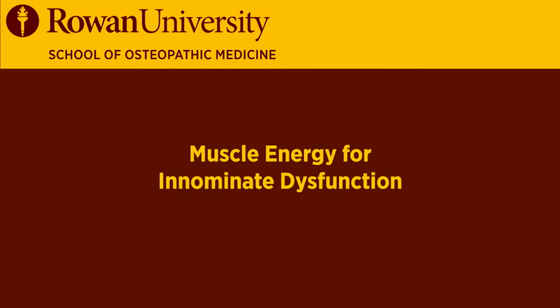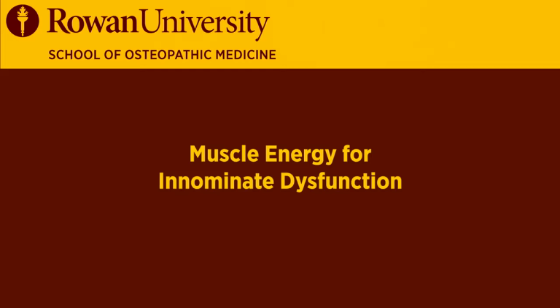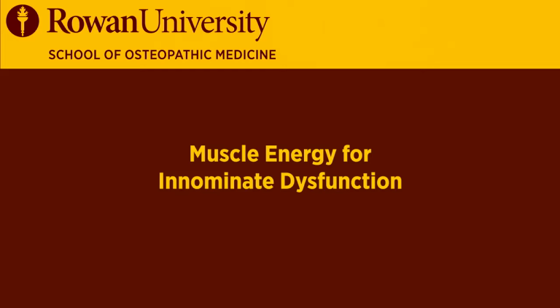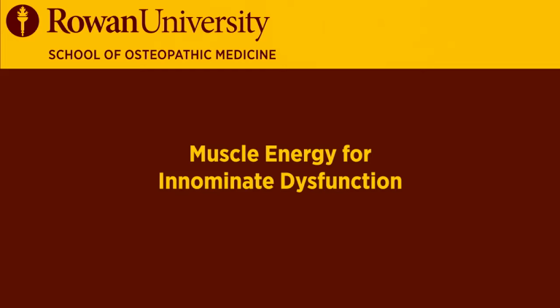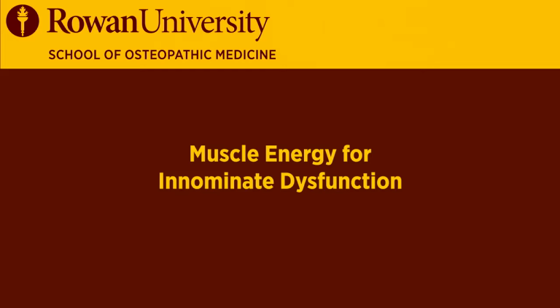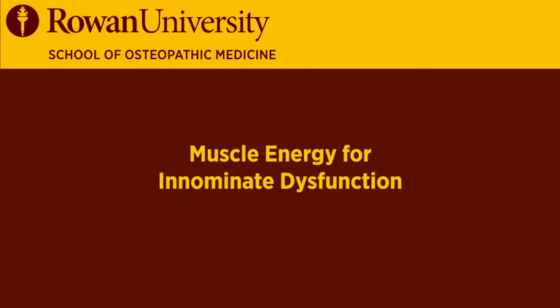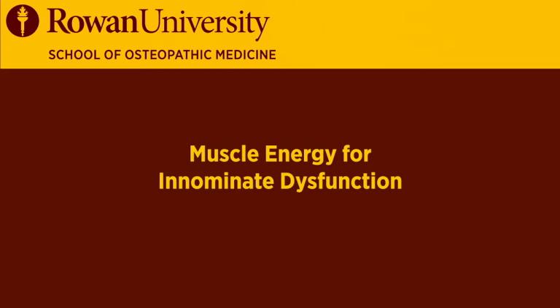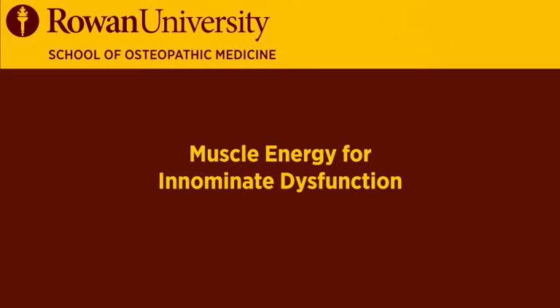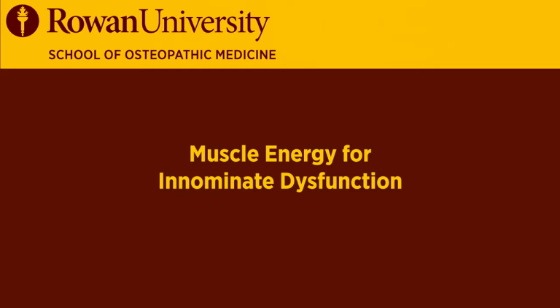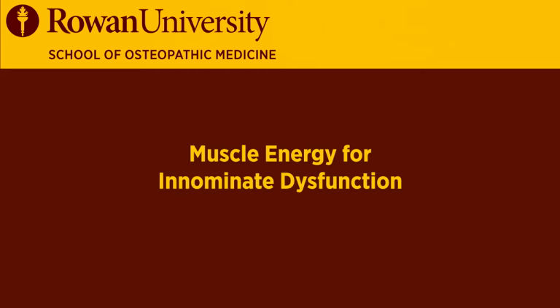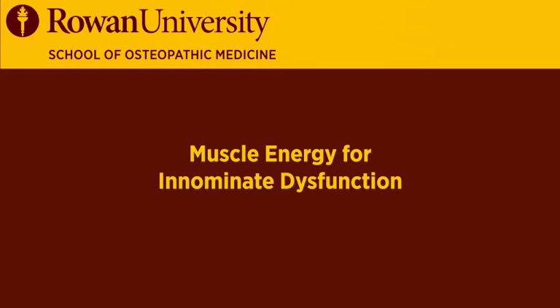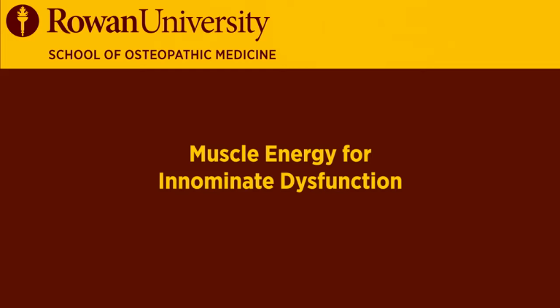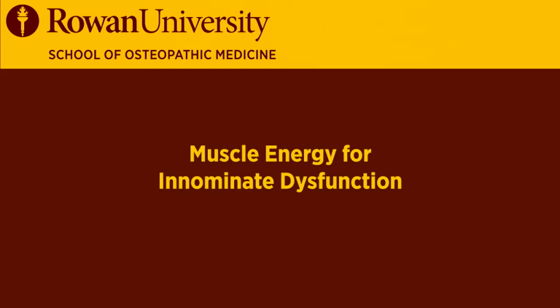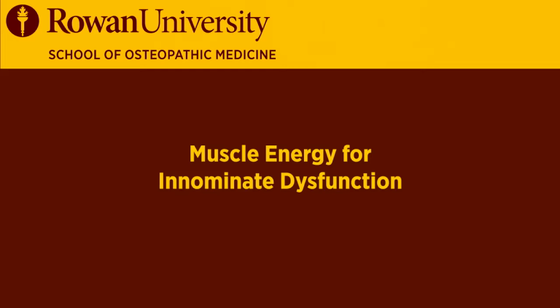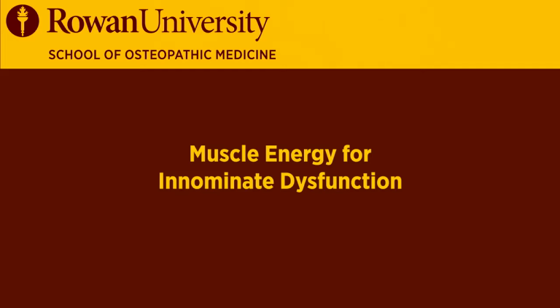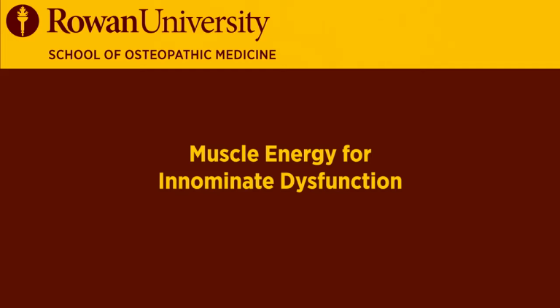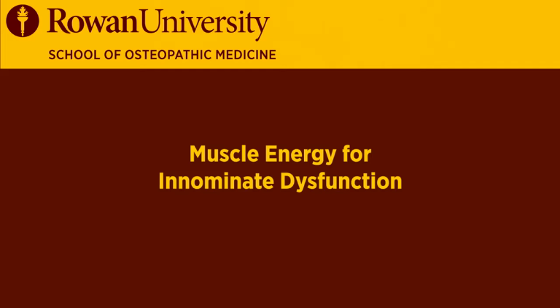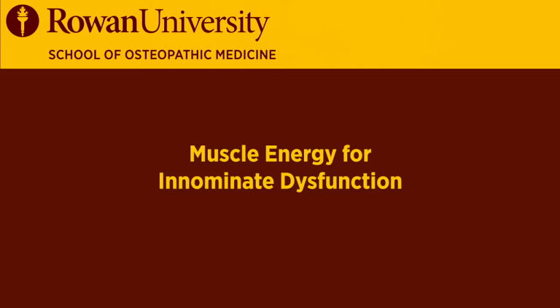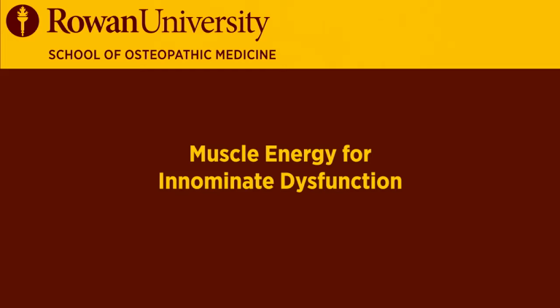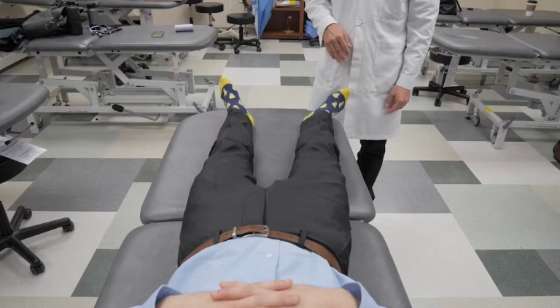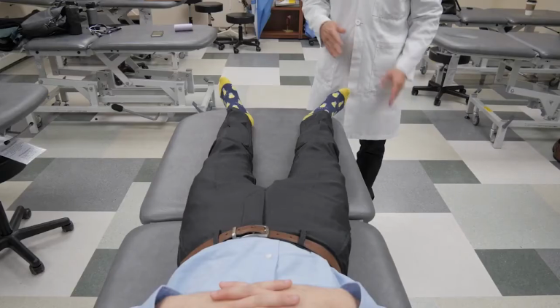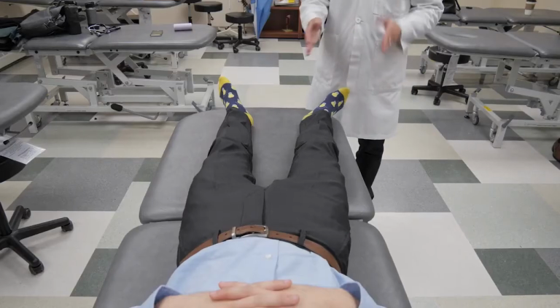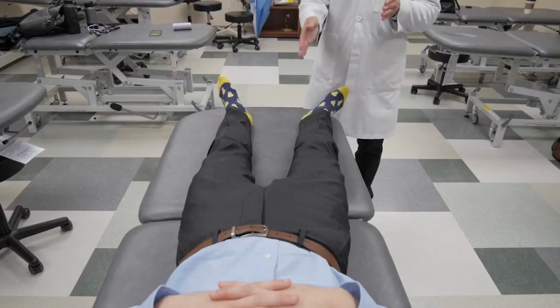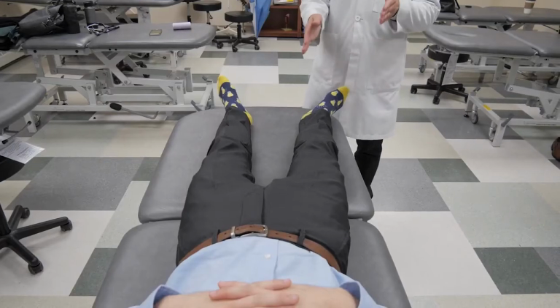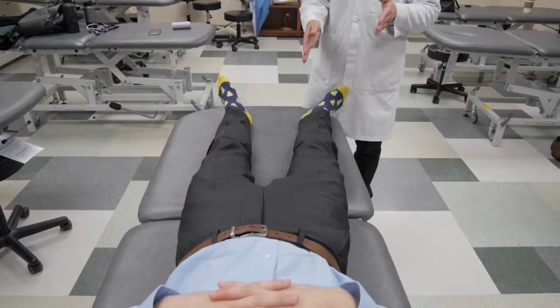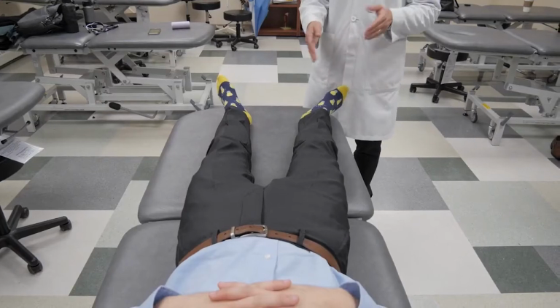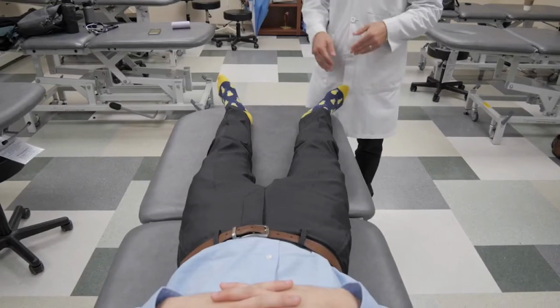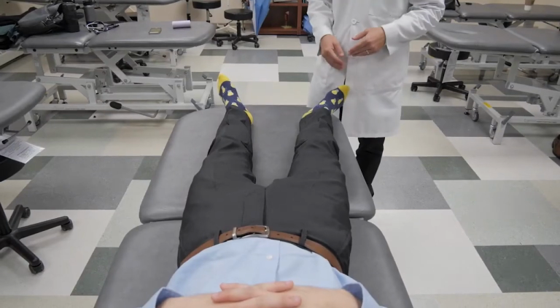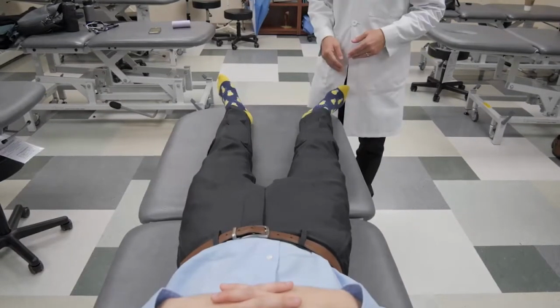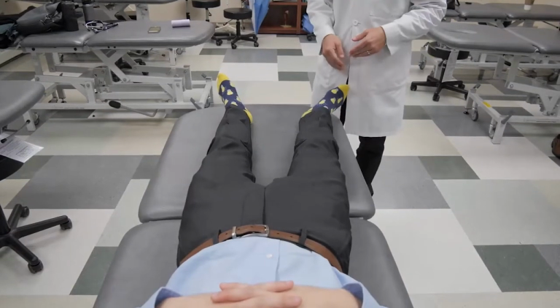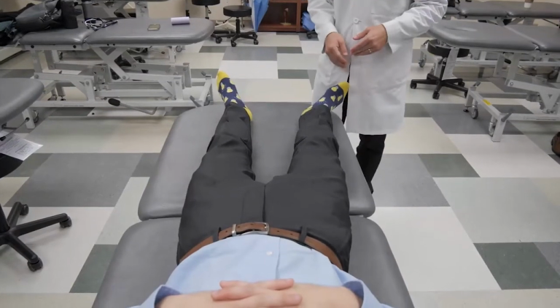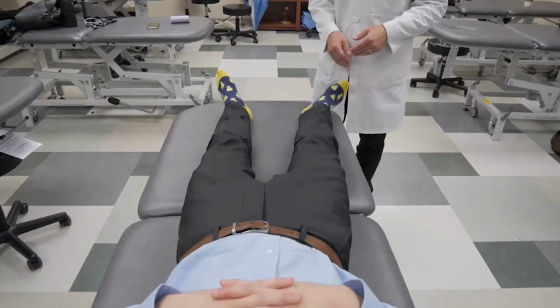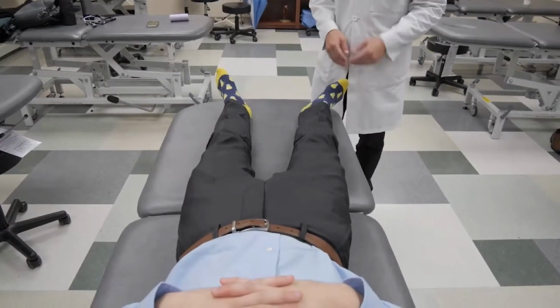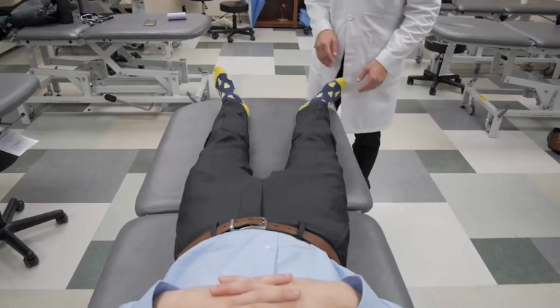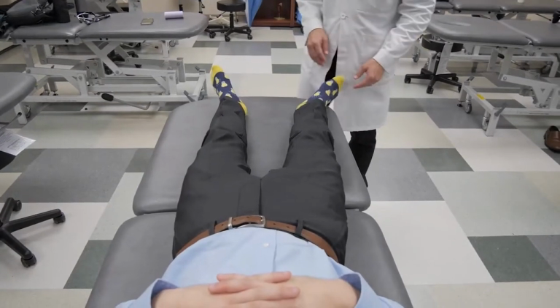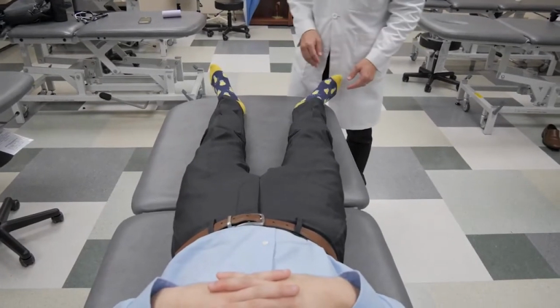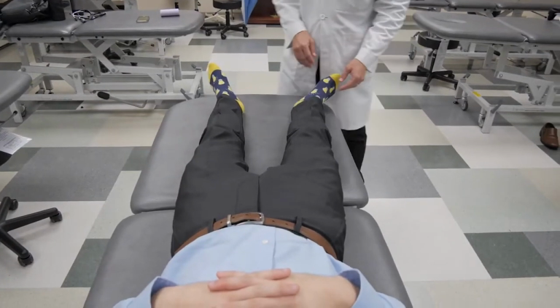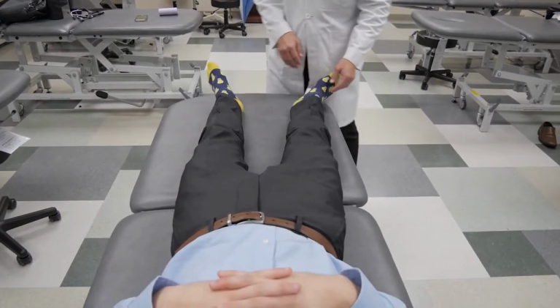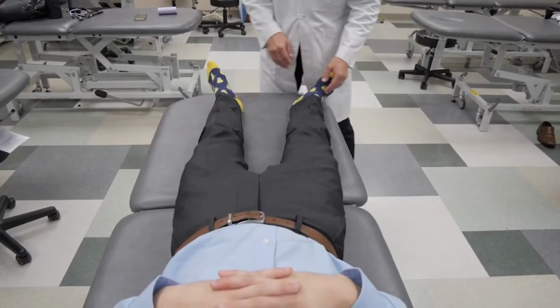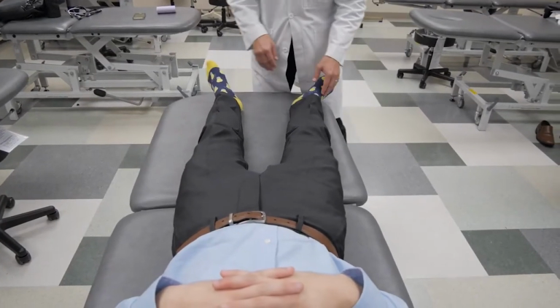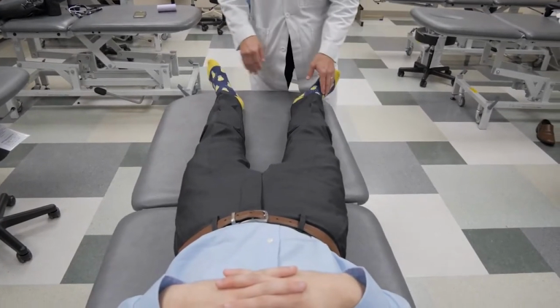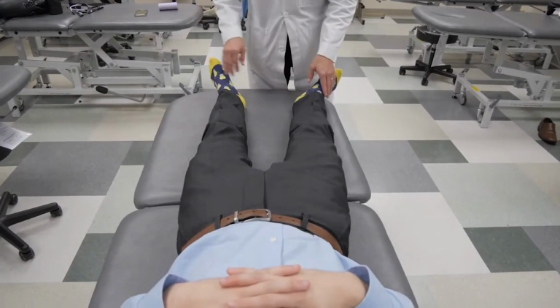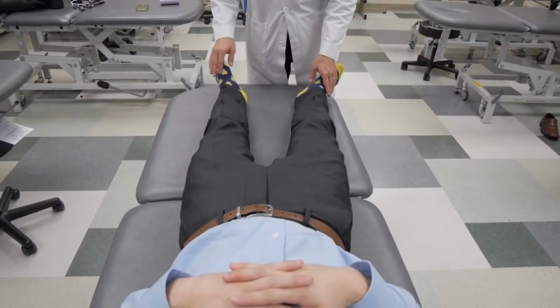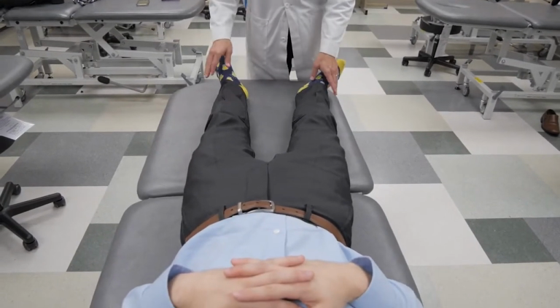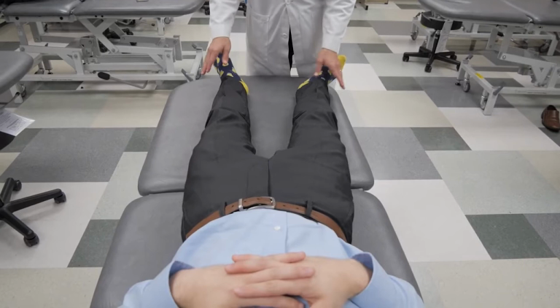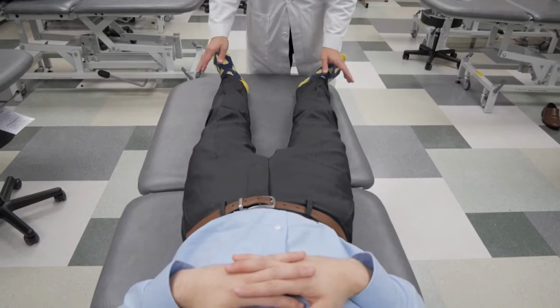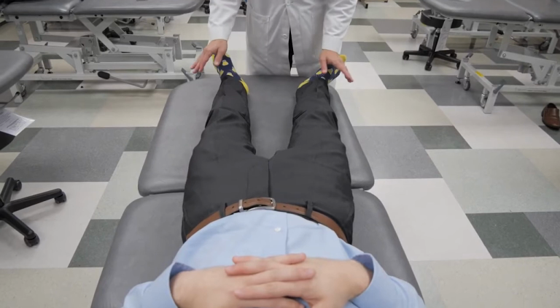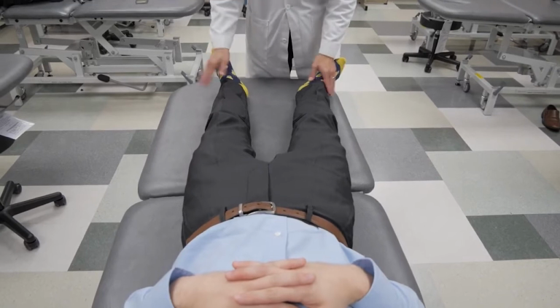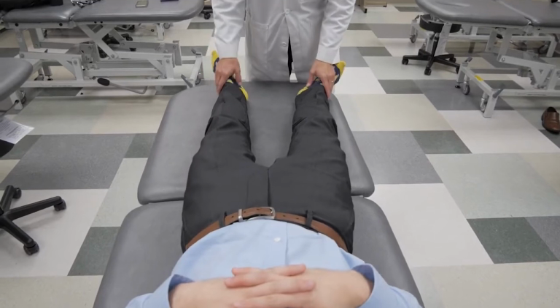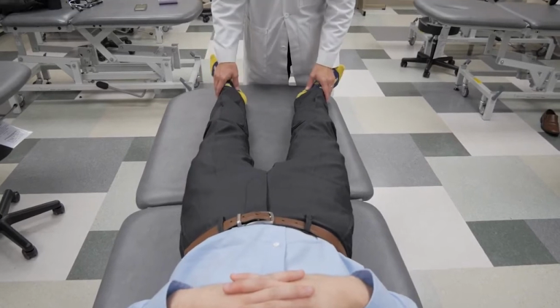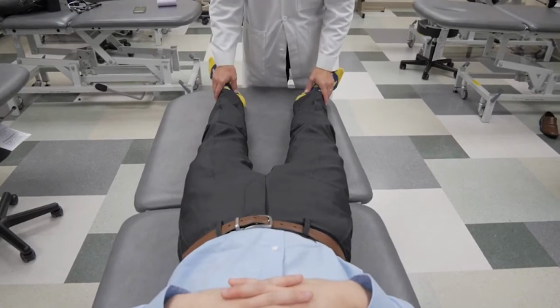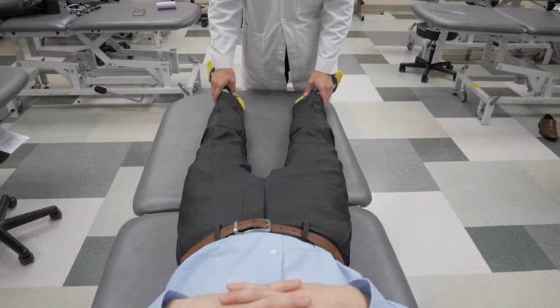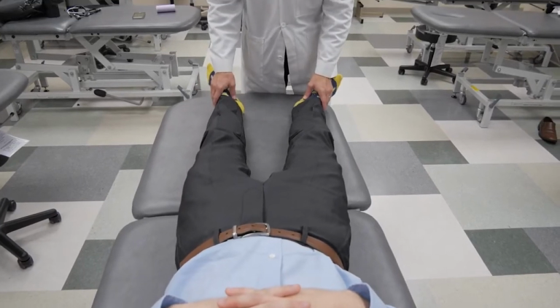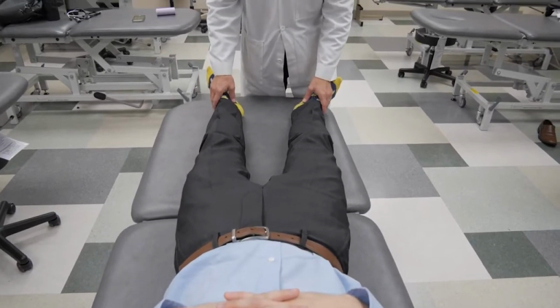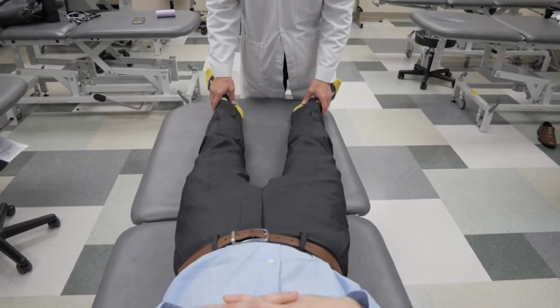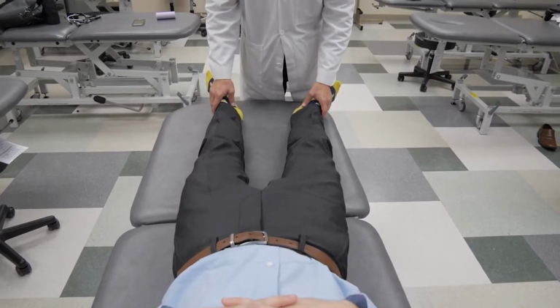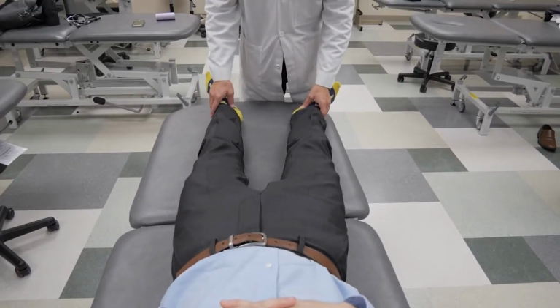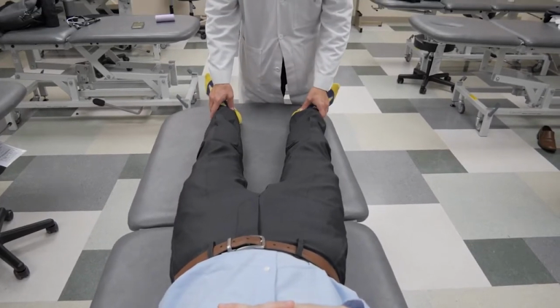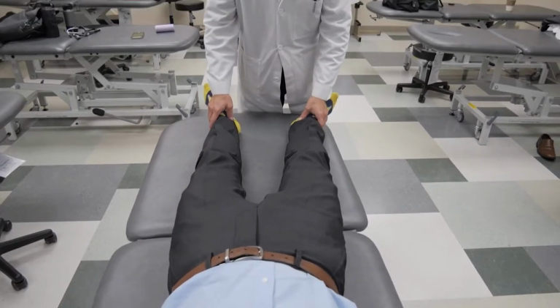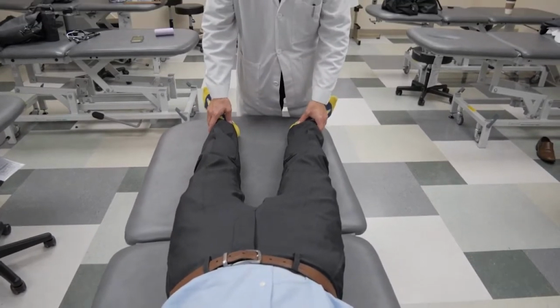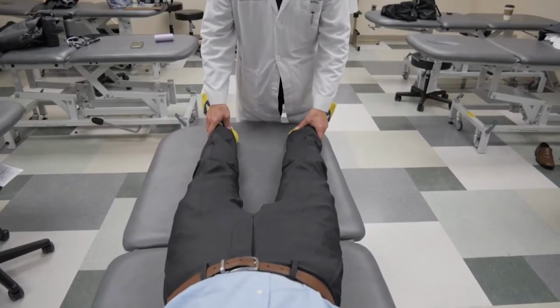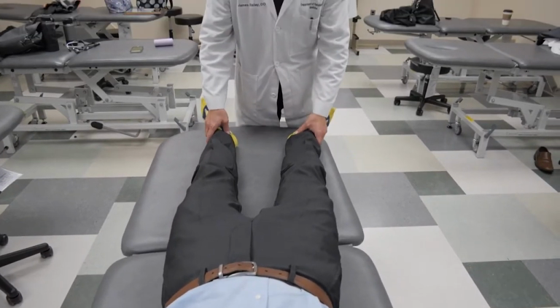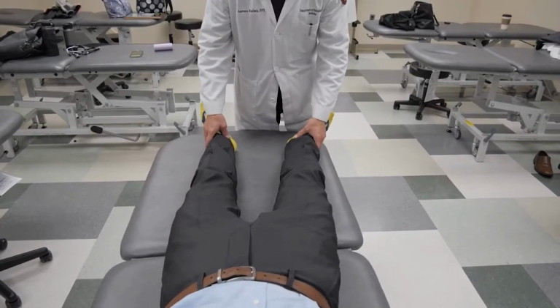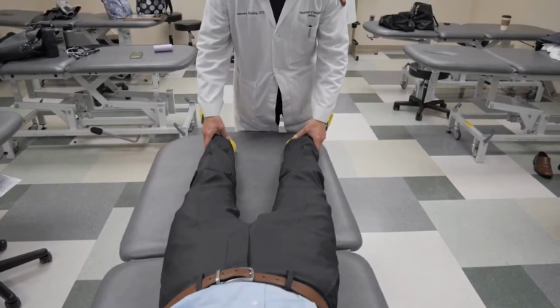Bariatric patients who walk with an antalgic gait are going to have some asymmetries within the pelvis. So we're going to start with resetting the pelvis.